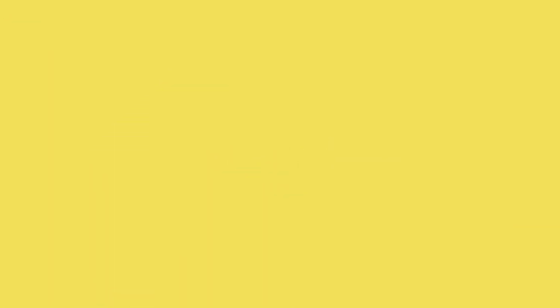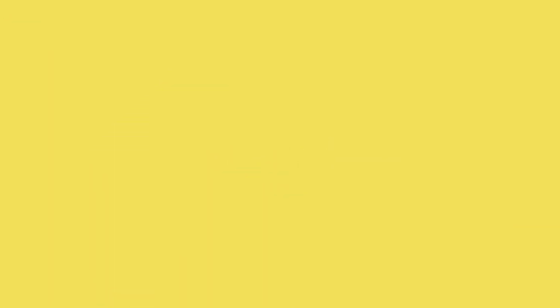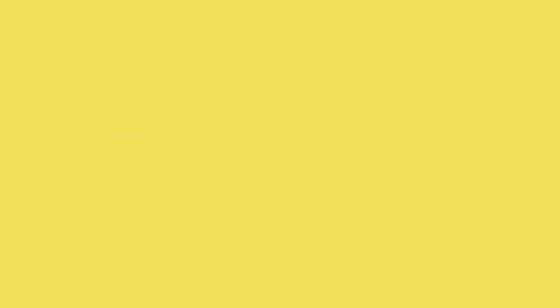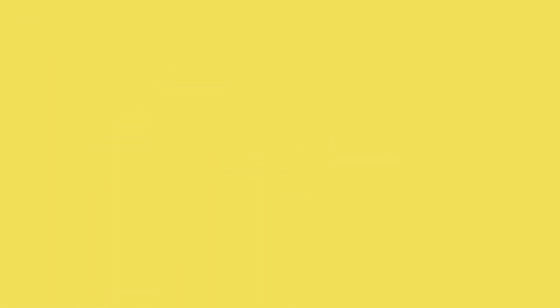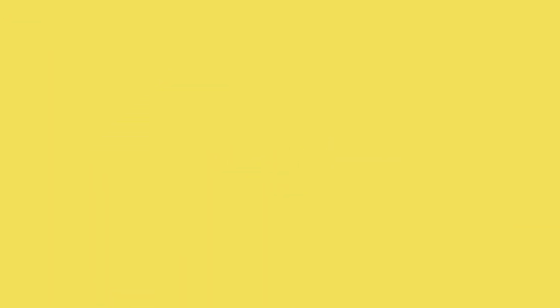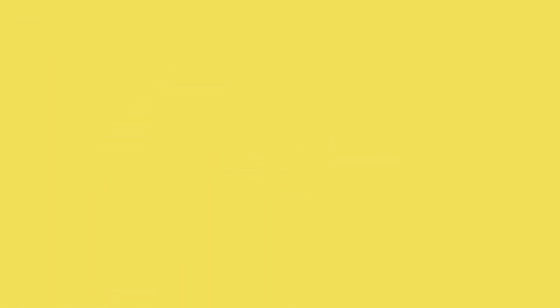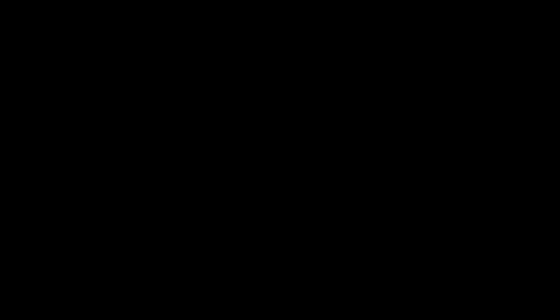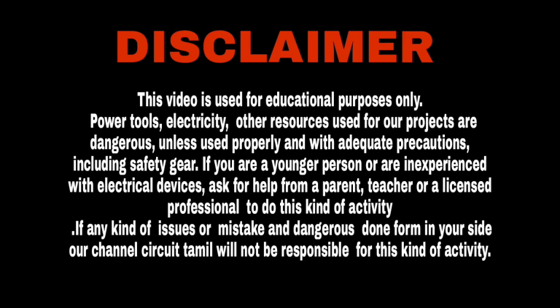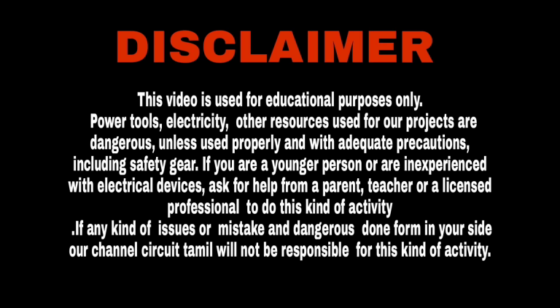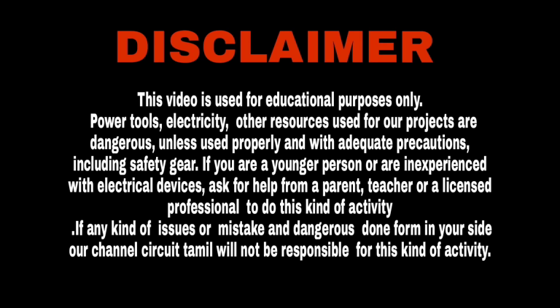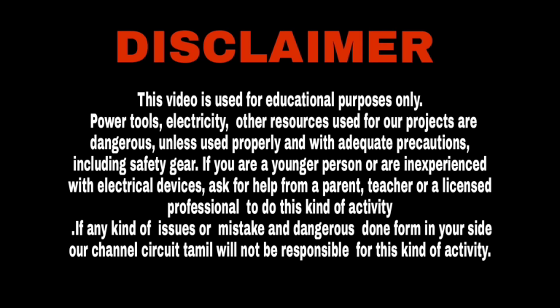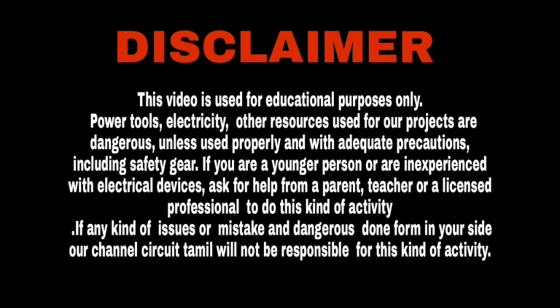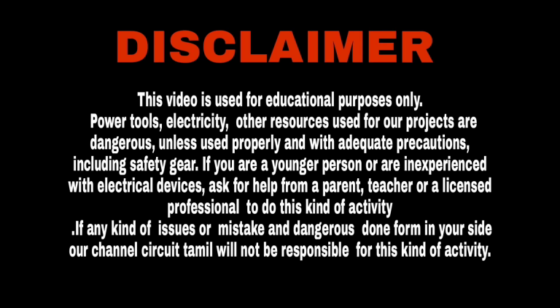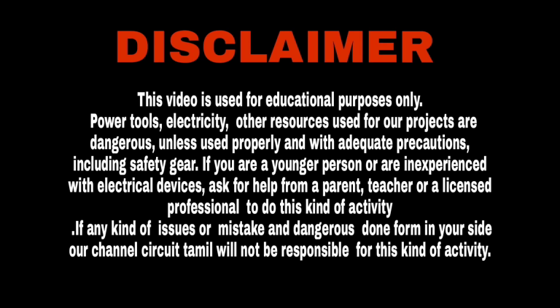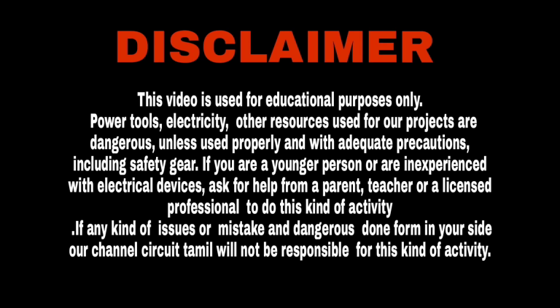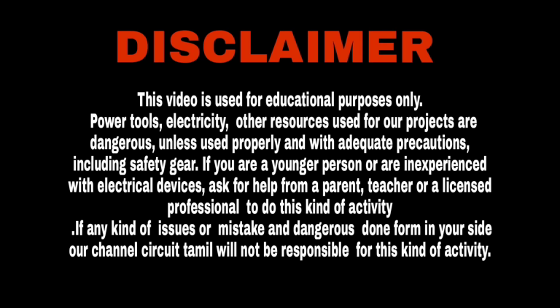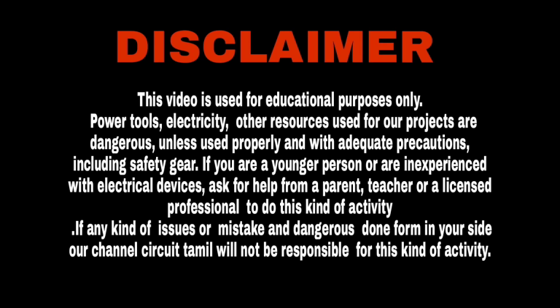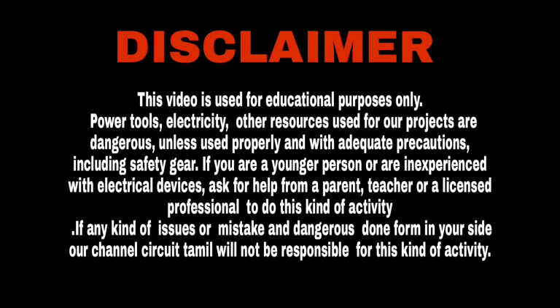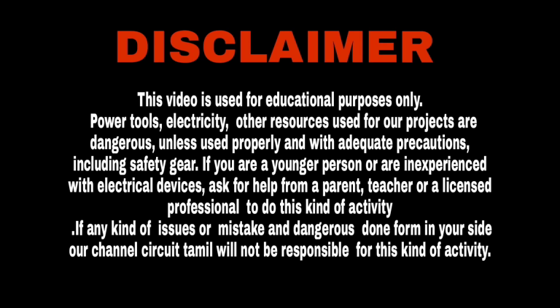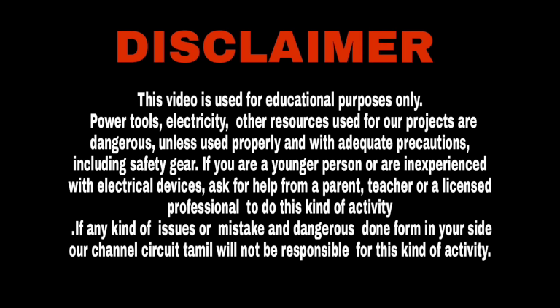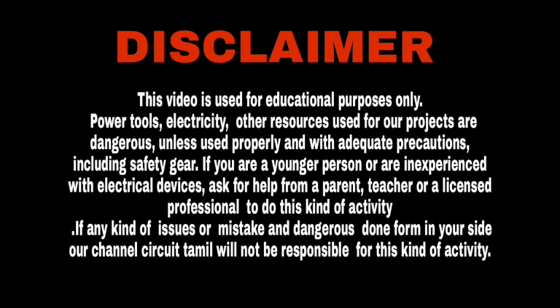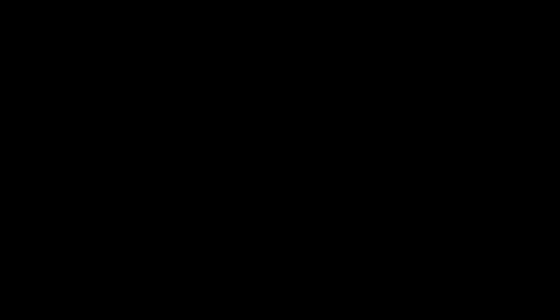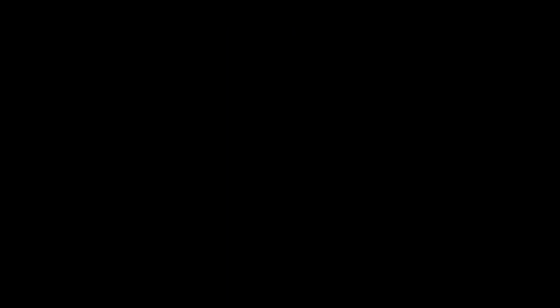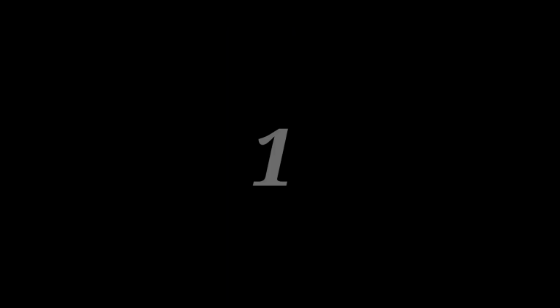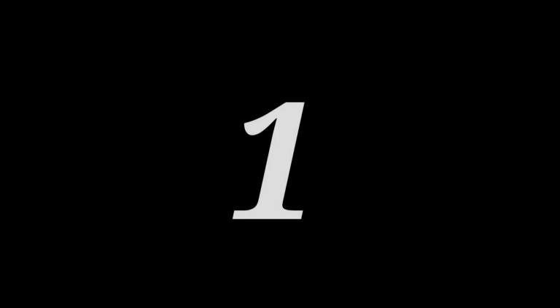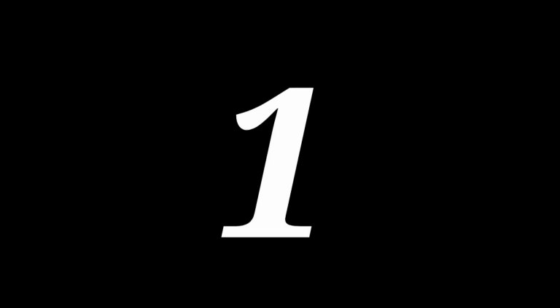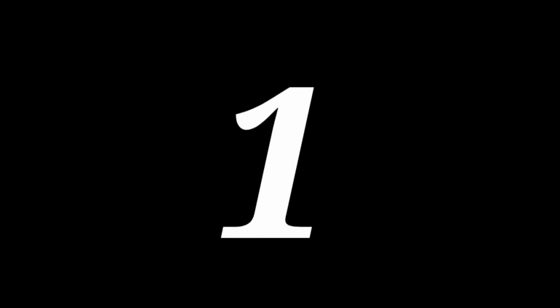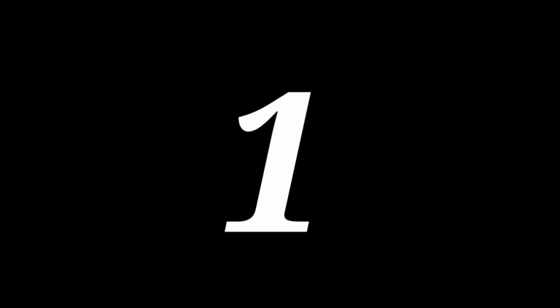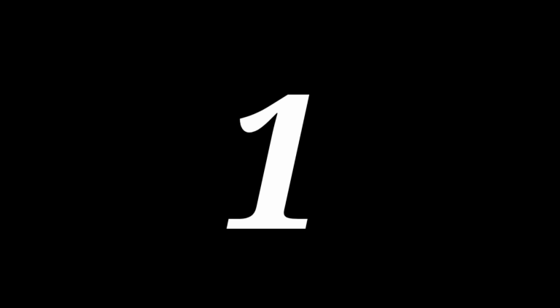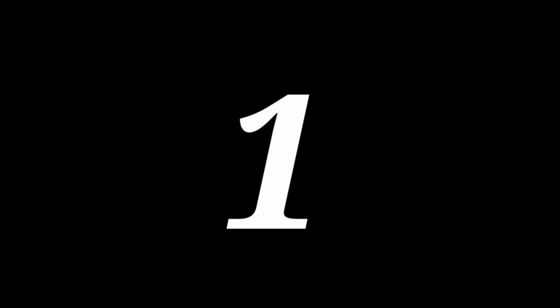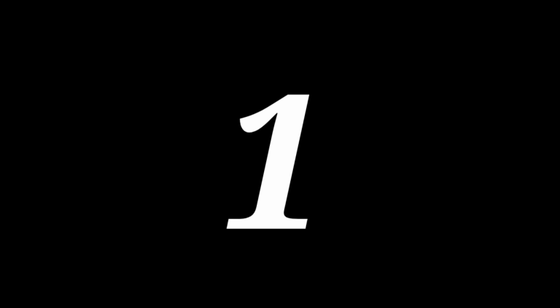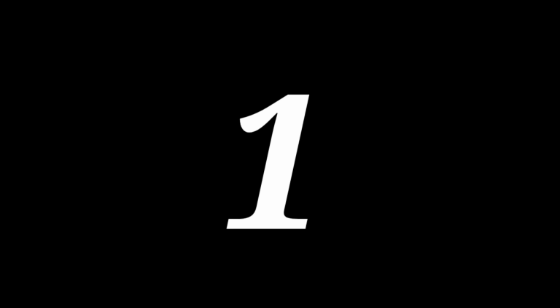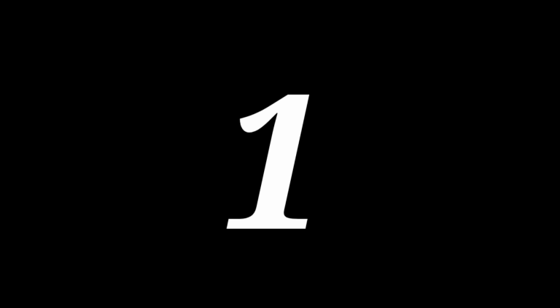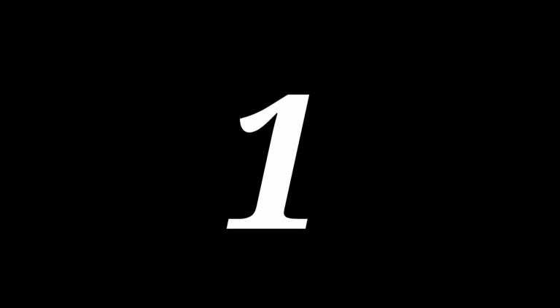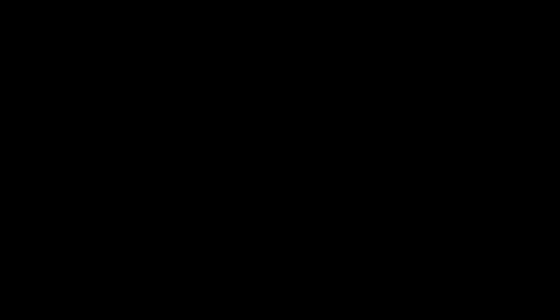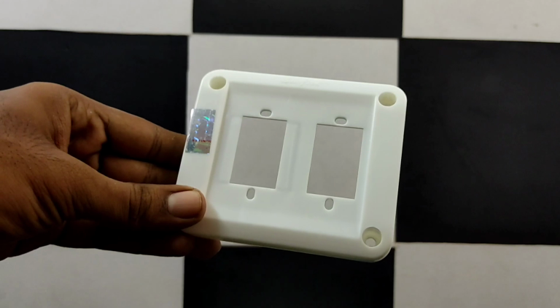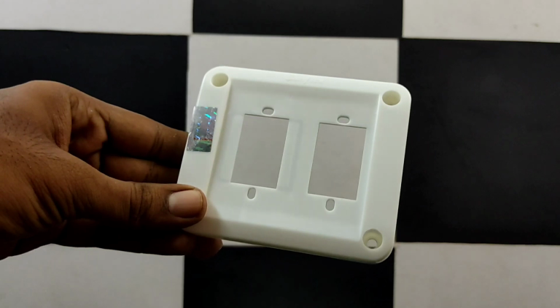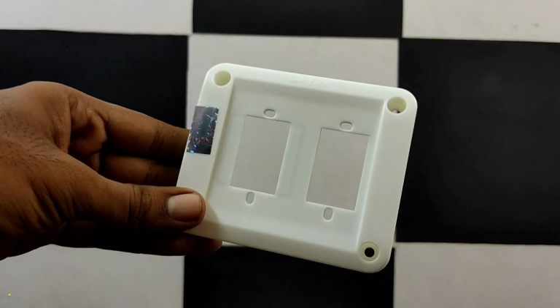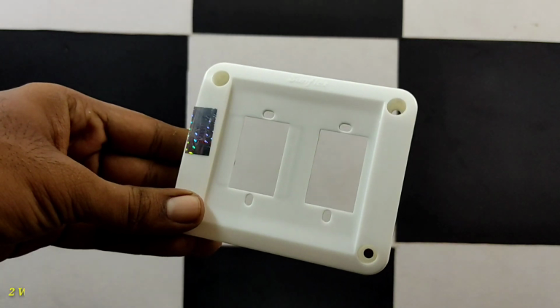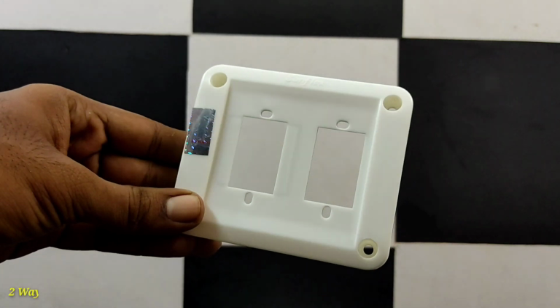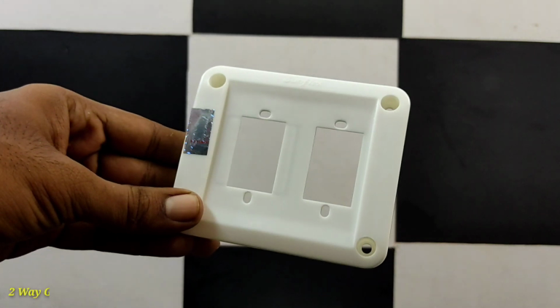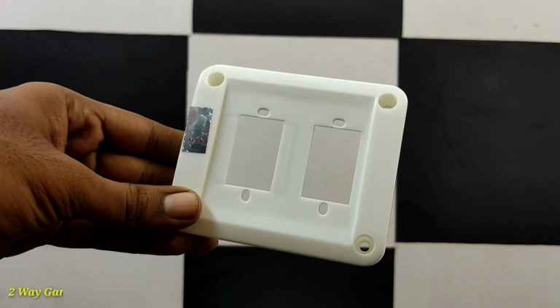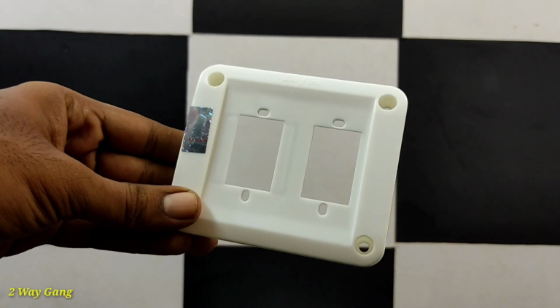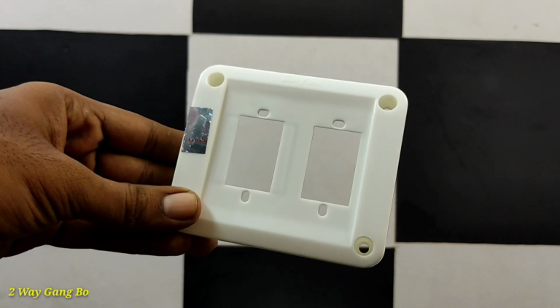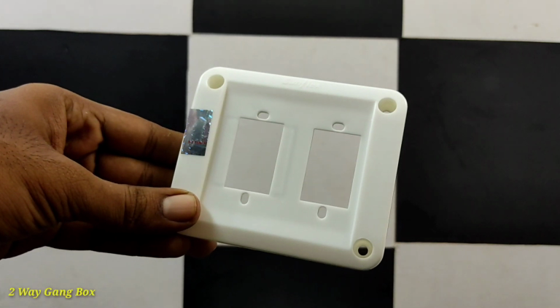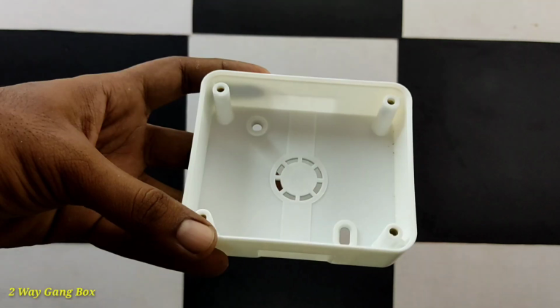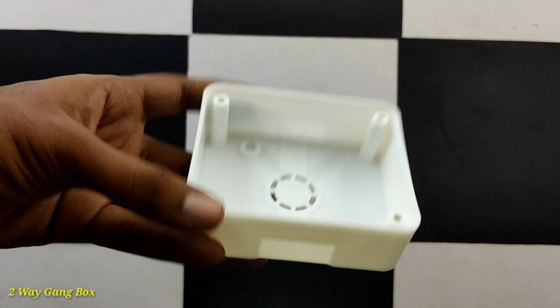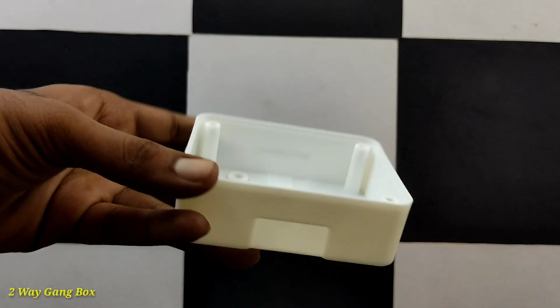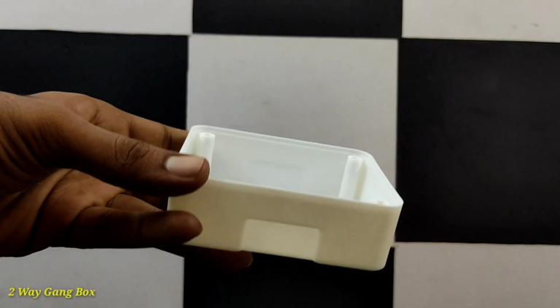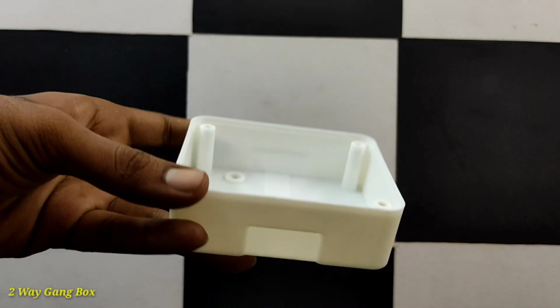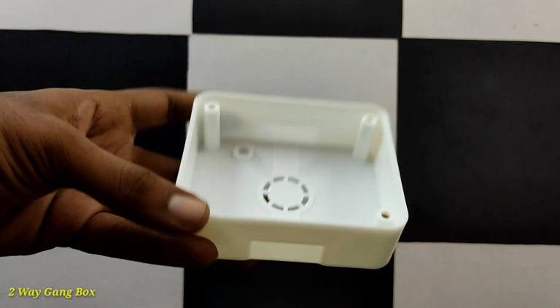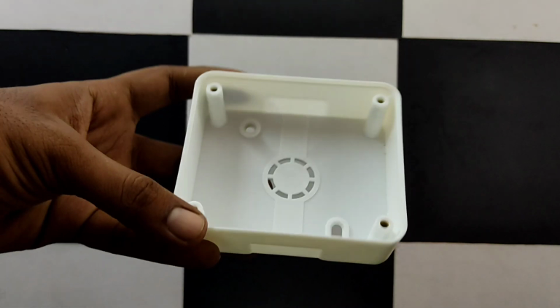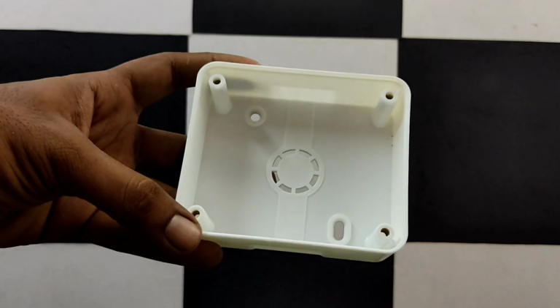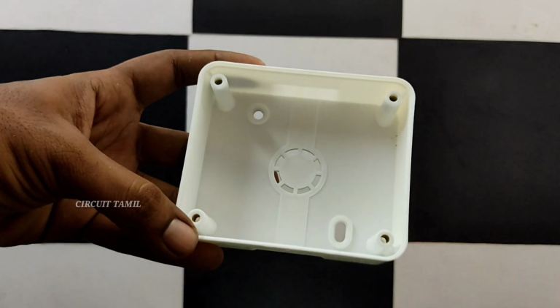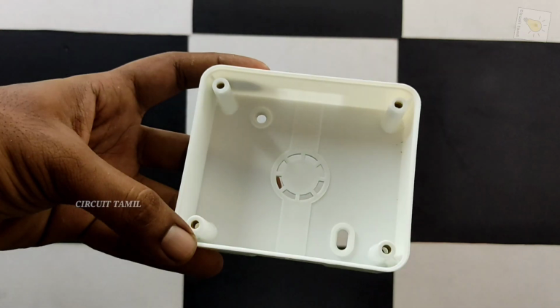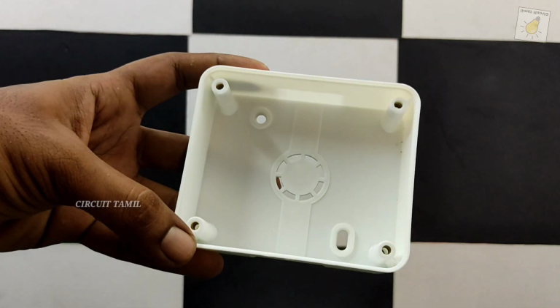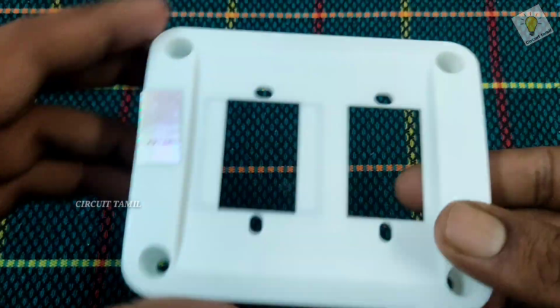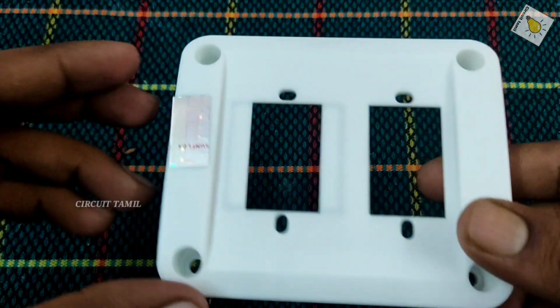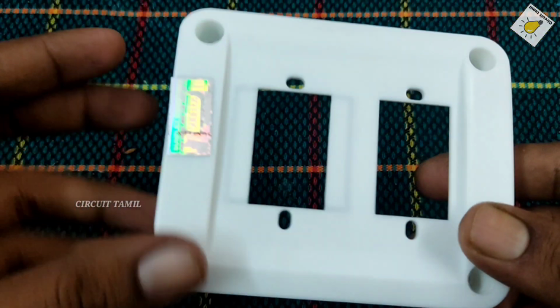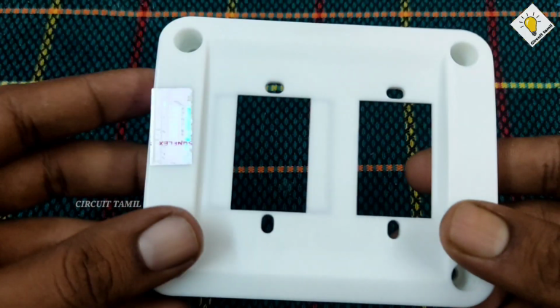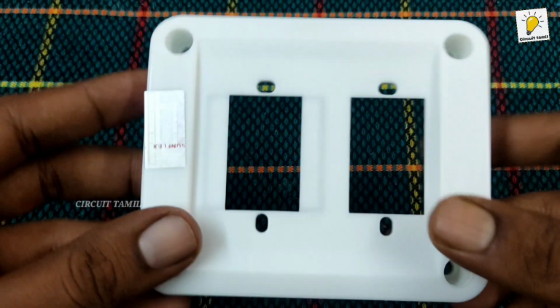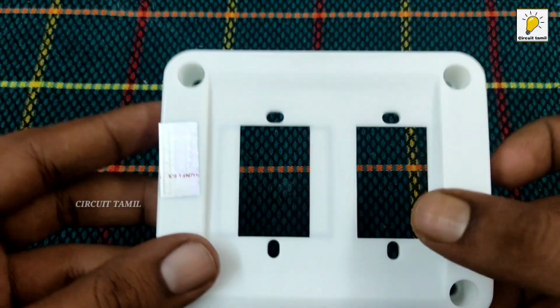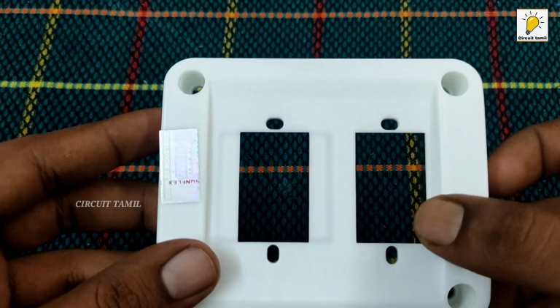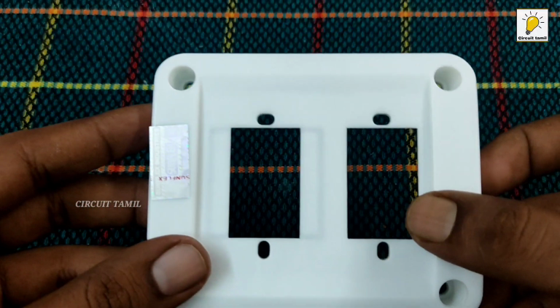Hi friends, I am Munez. Today we will talk about 5 videos. In the first video, we will talk about a 2-way GAN box — that is a top box.